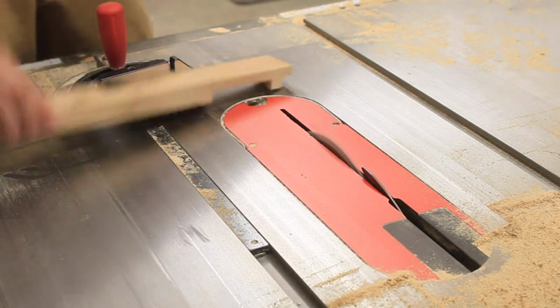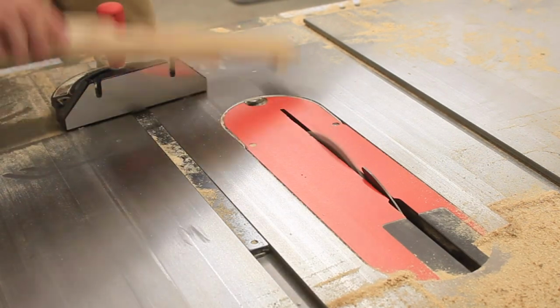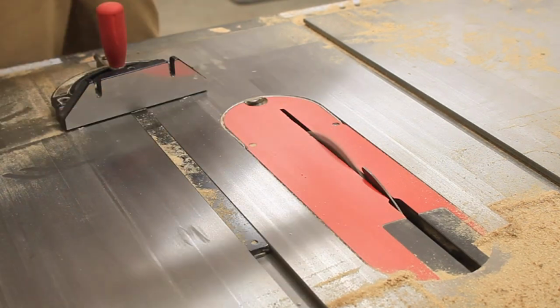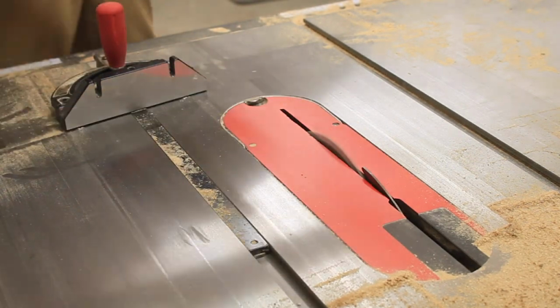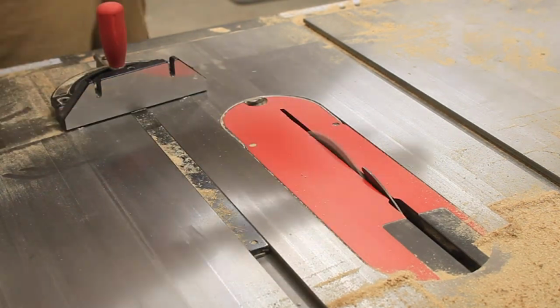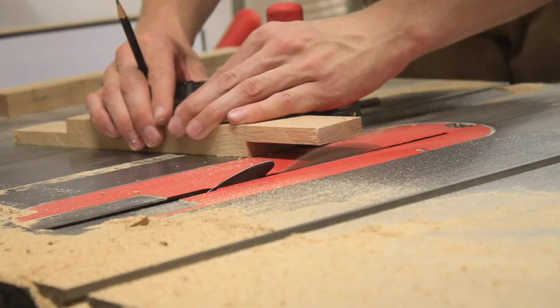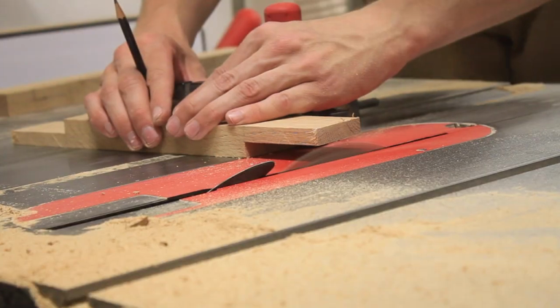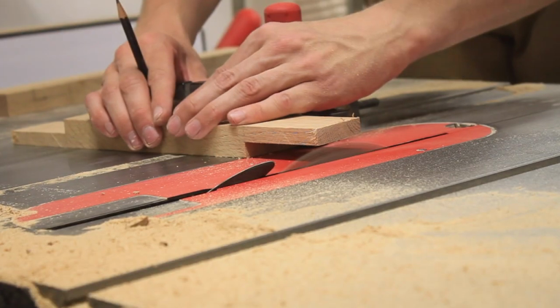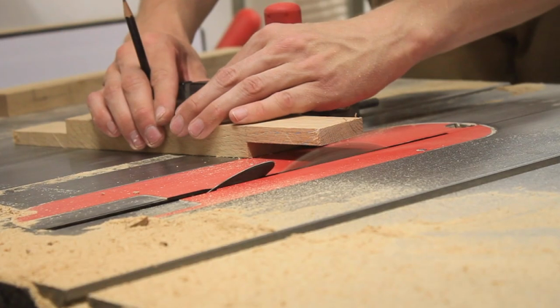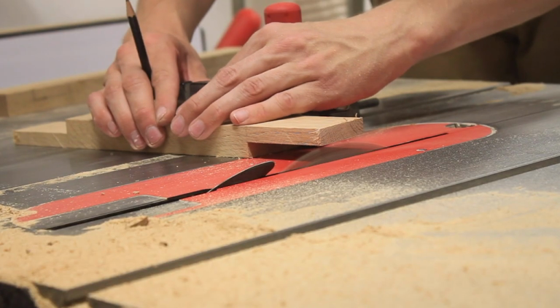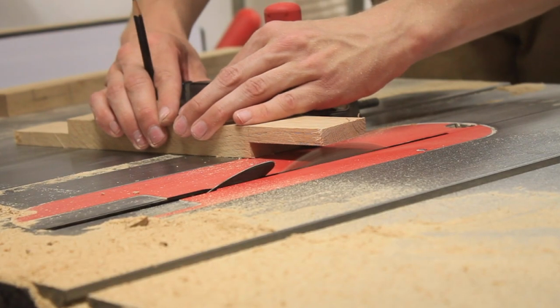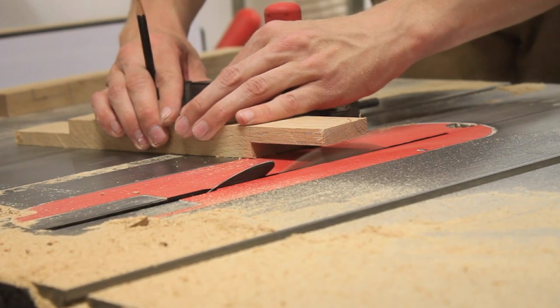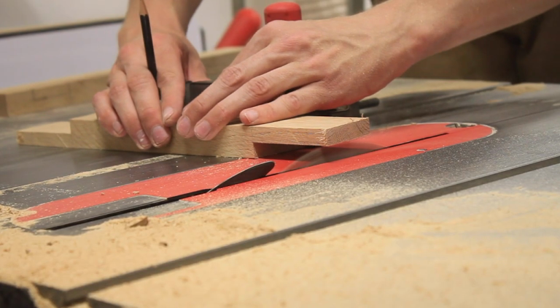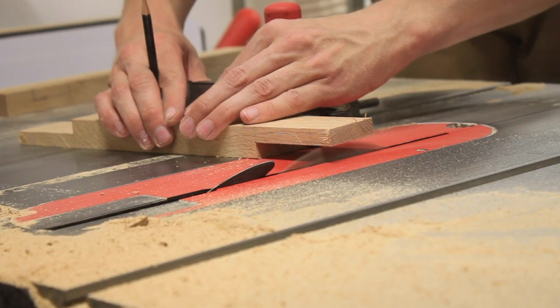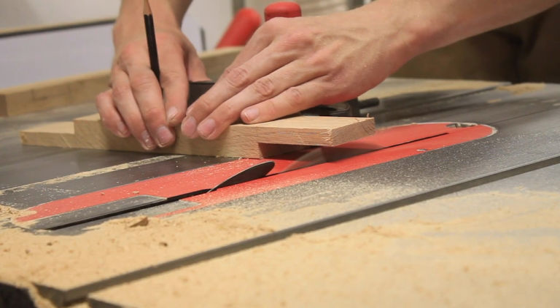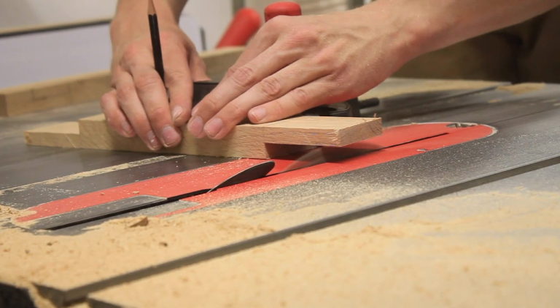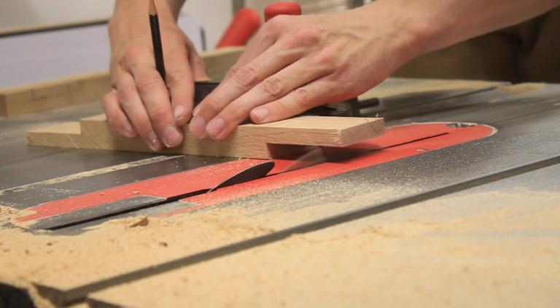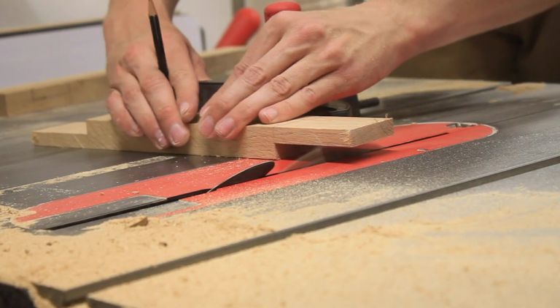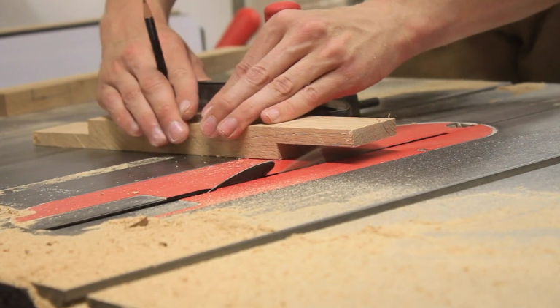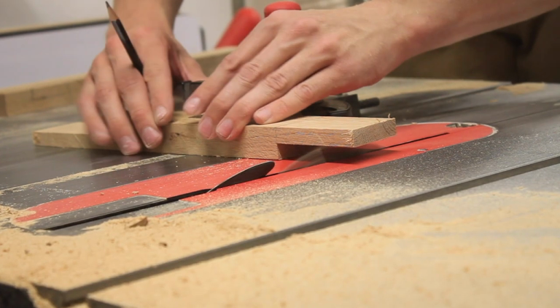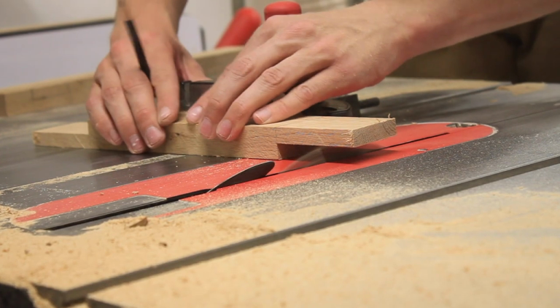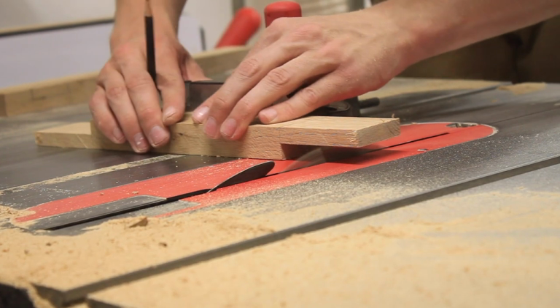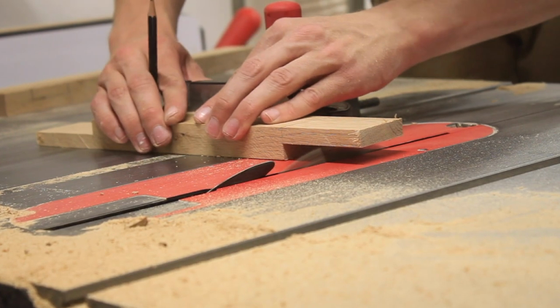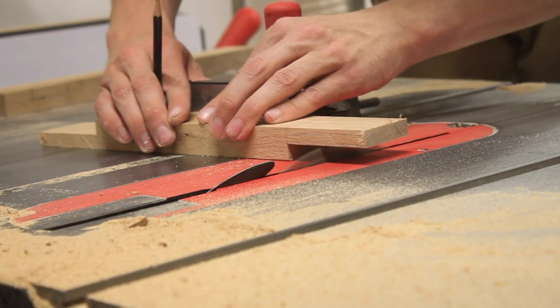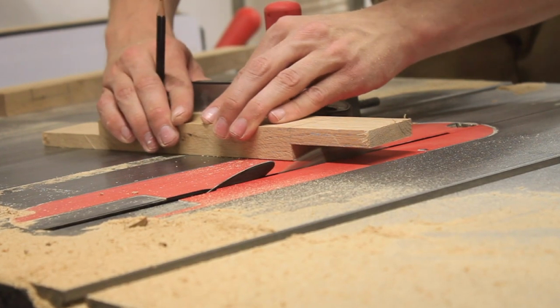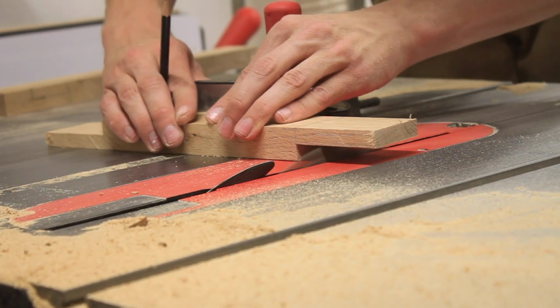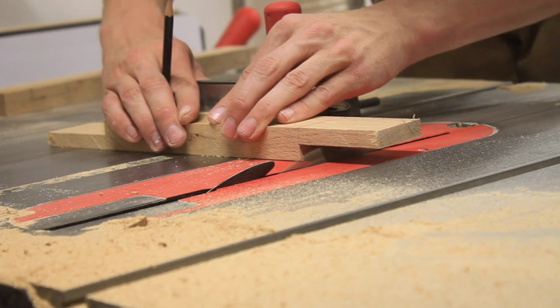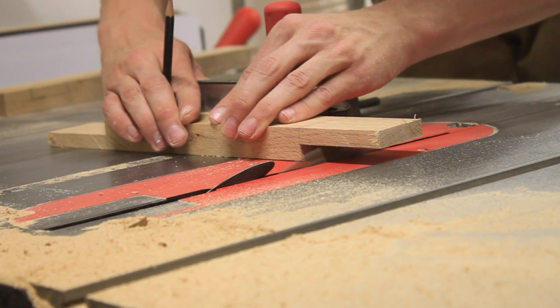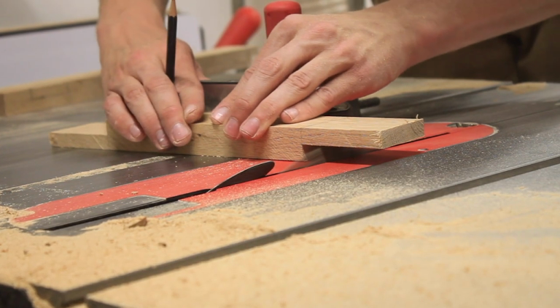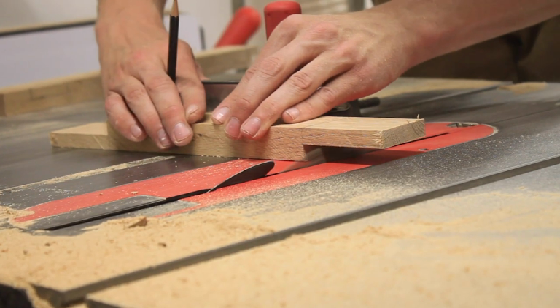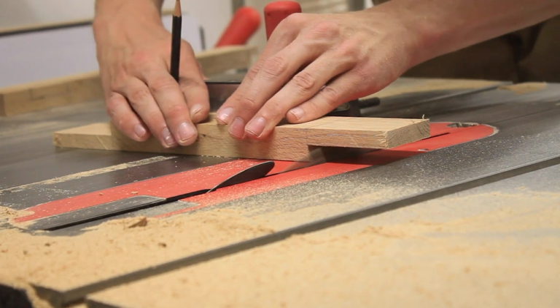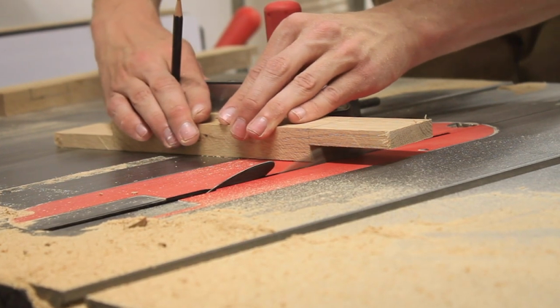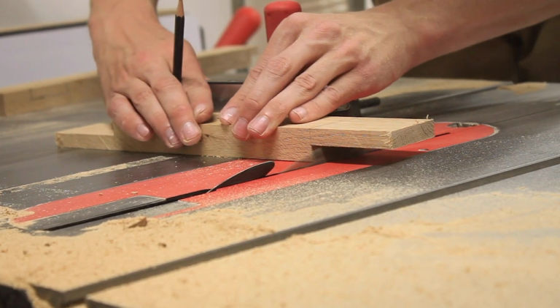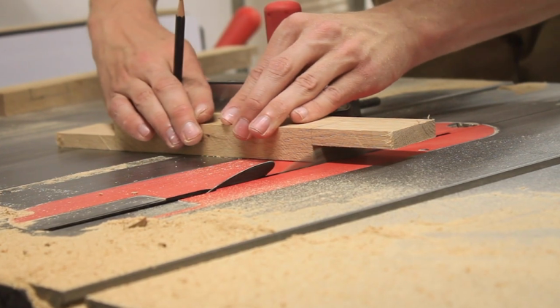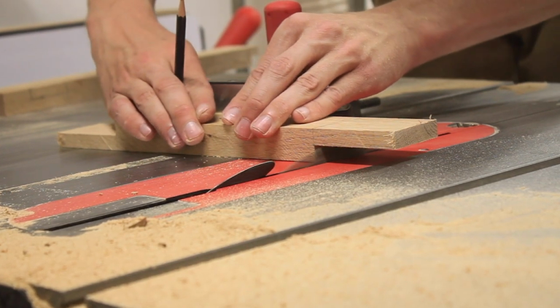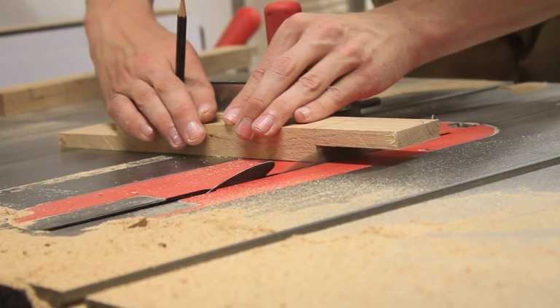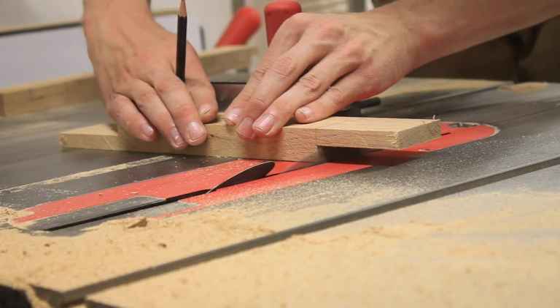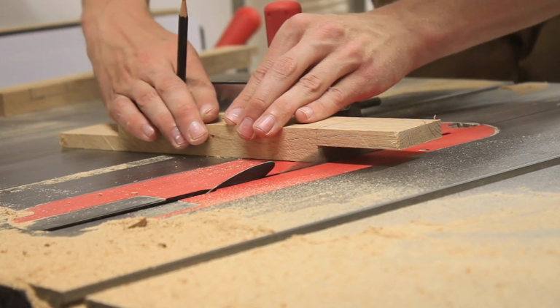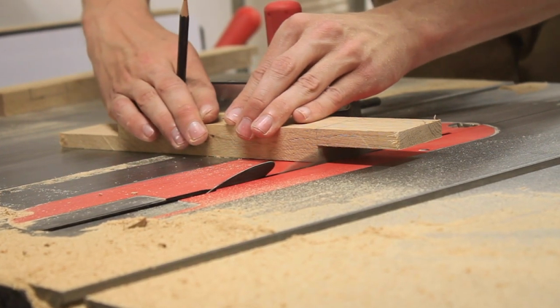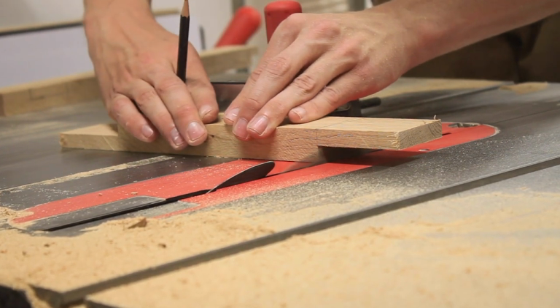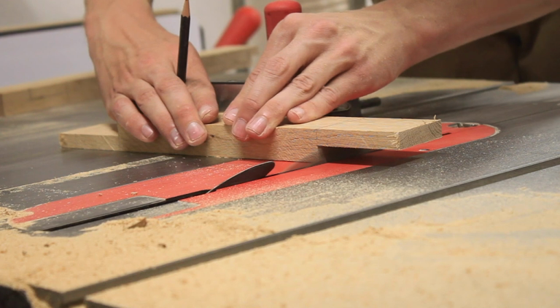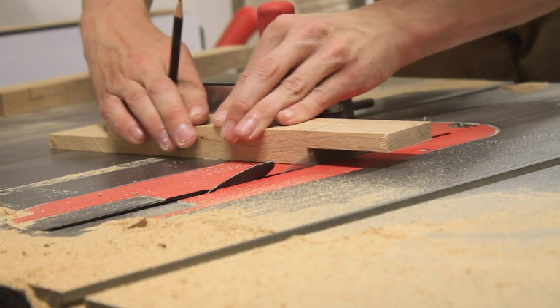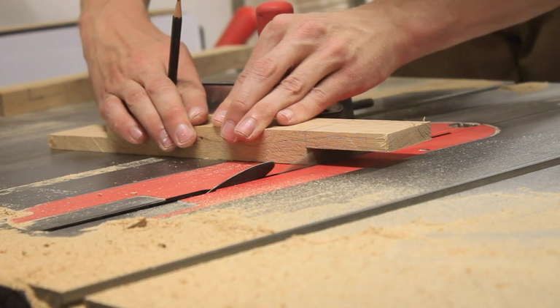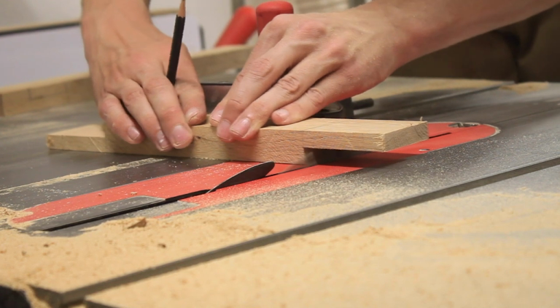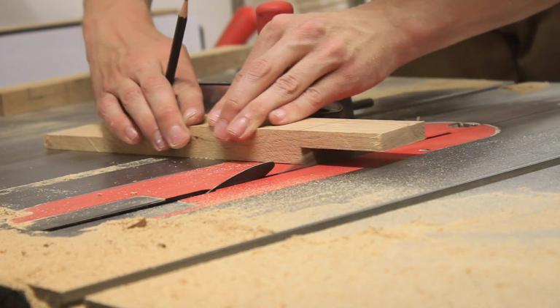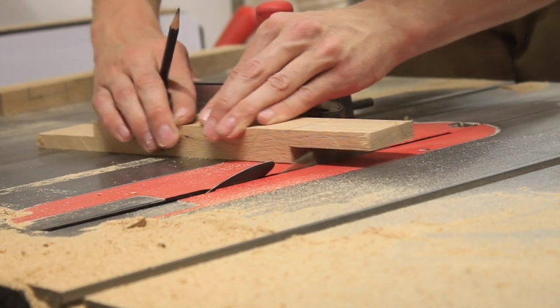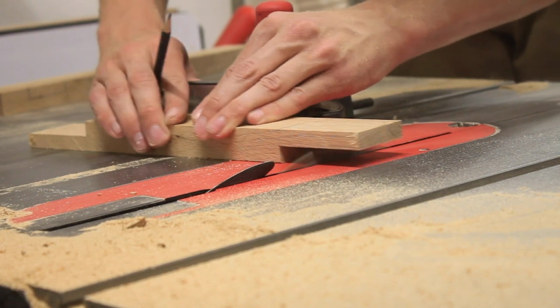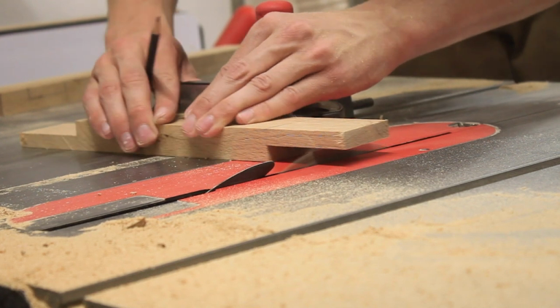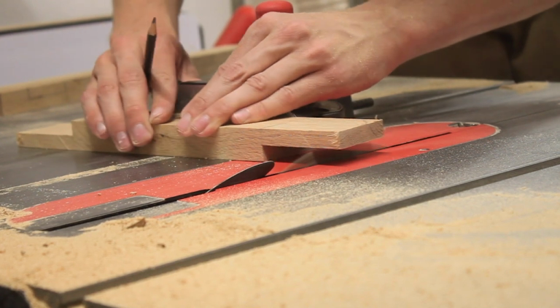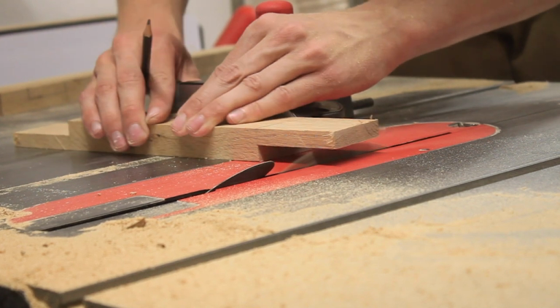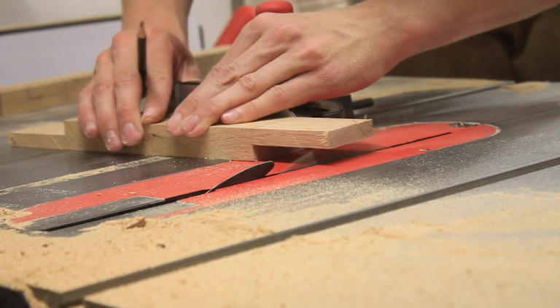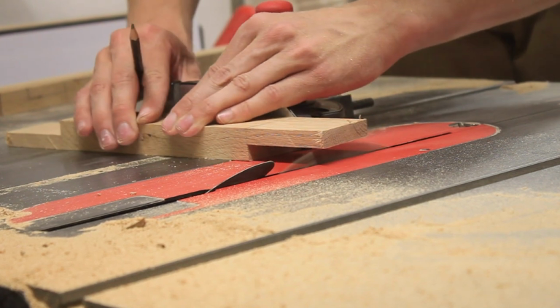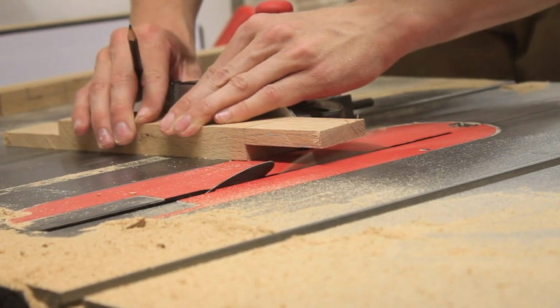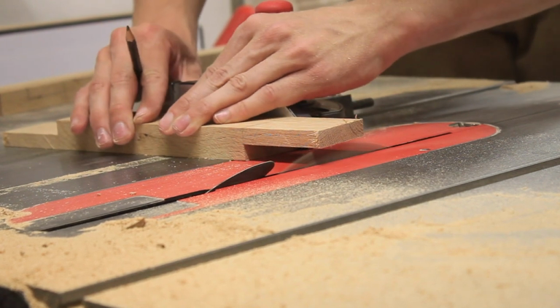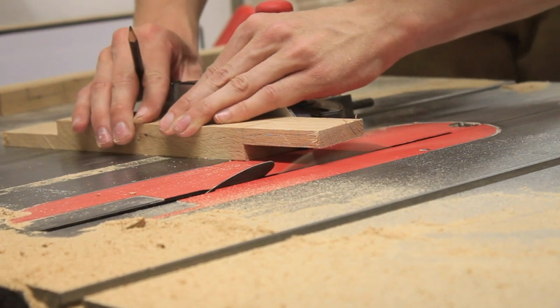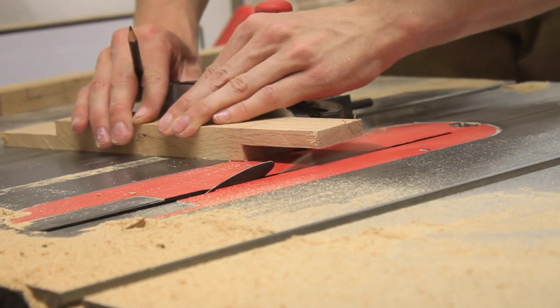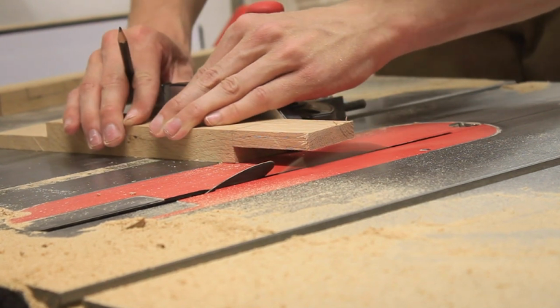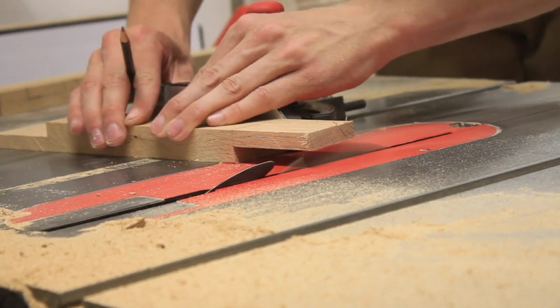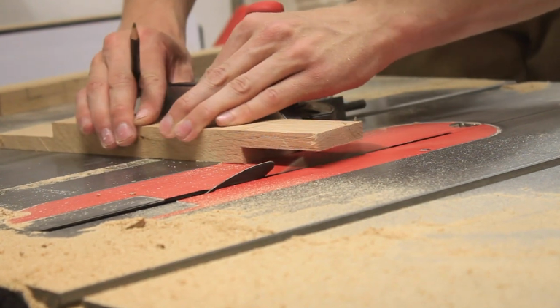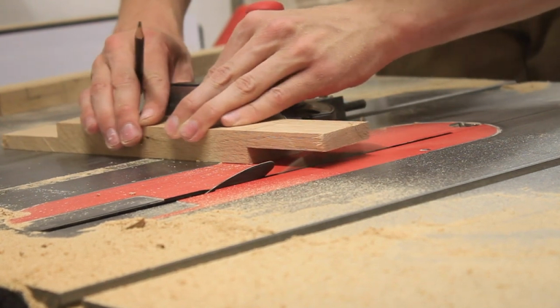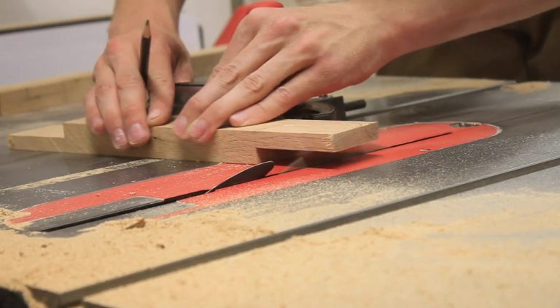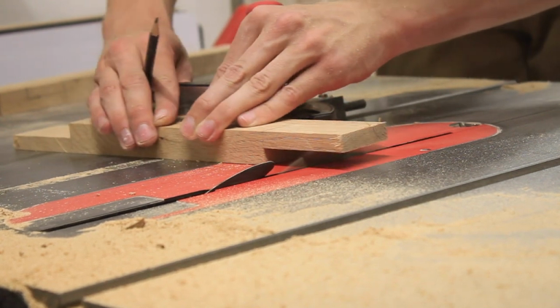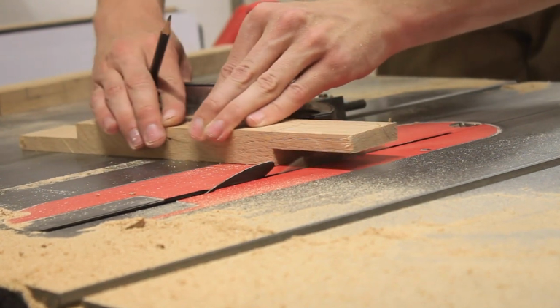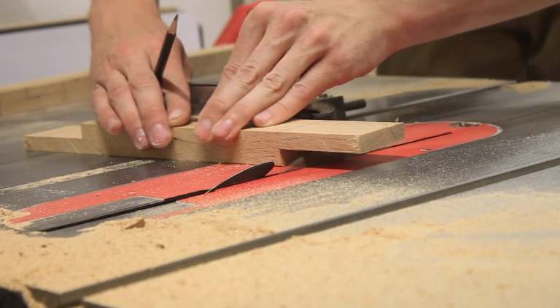I ran my pieces over the very top of the blade to clean up some of the joints, since I don't have a flat bottom blade or dado stack yet.